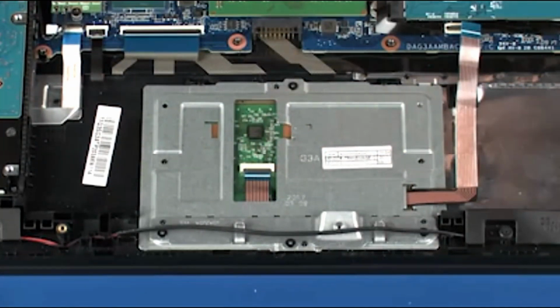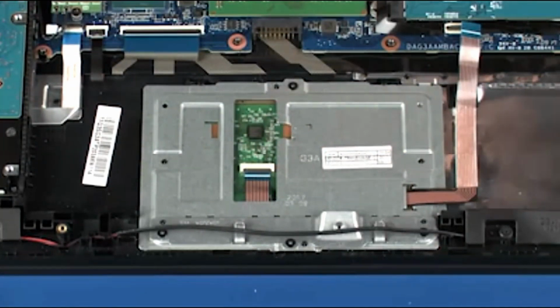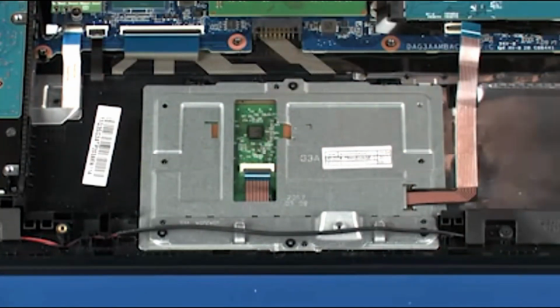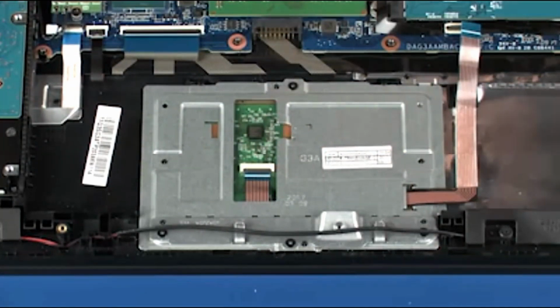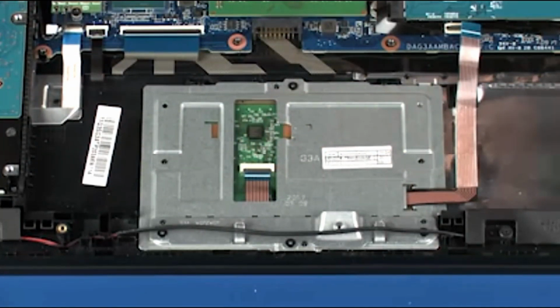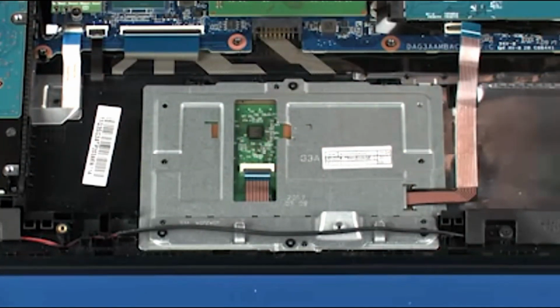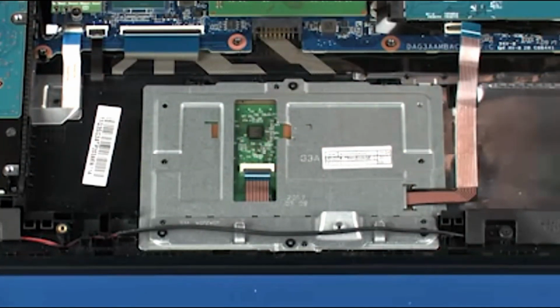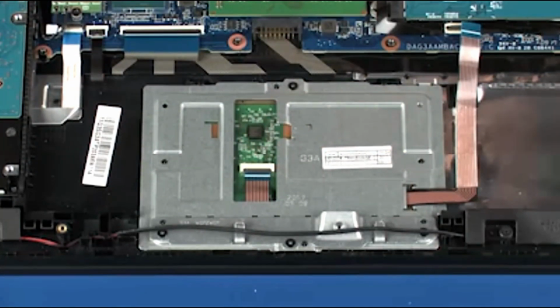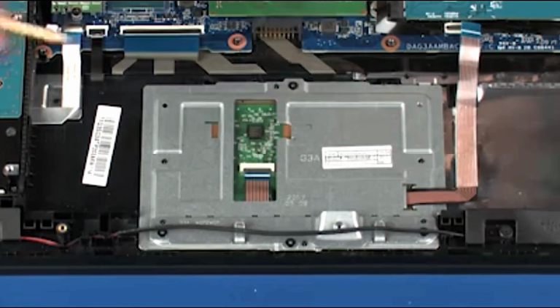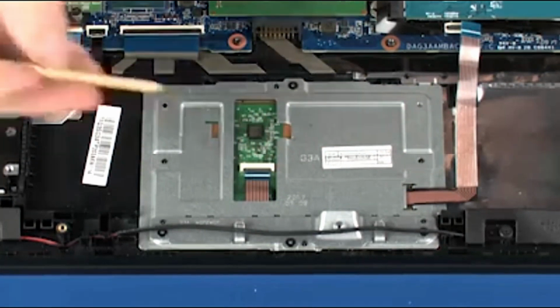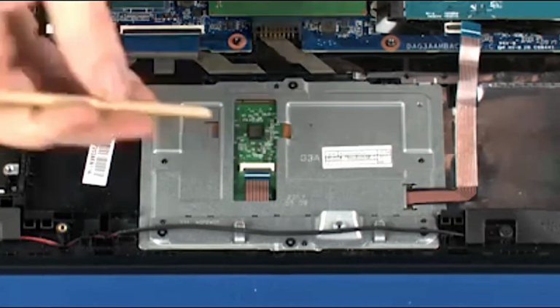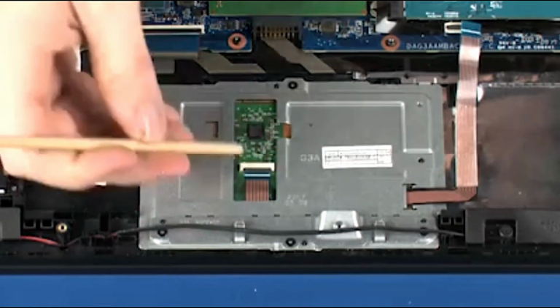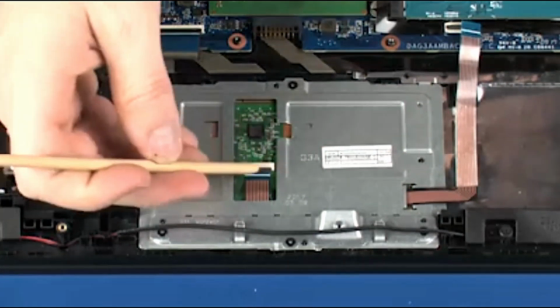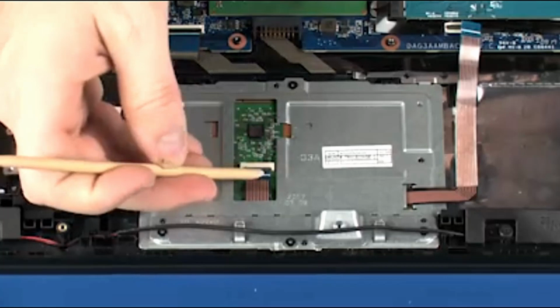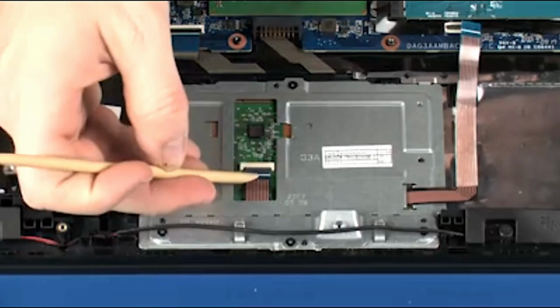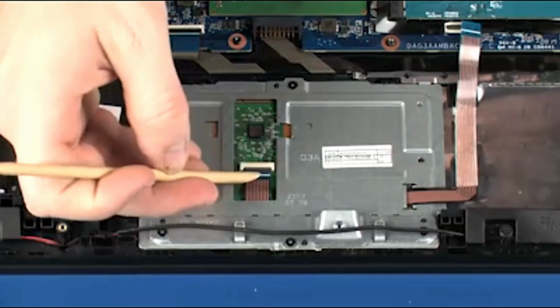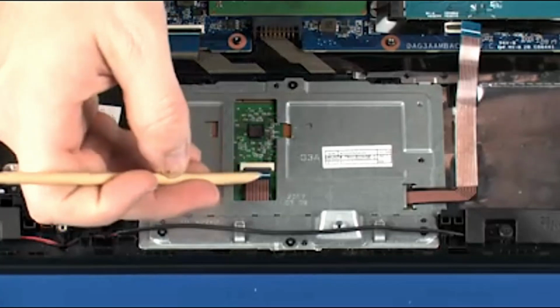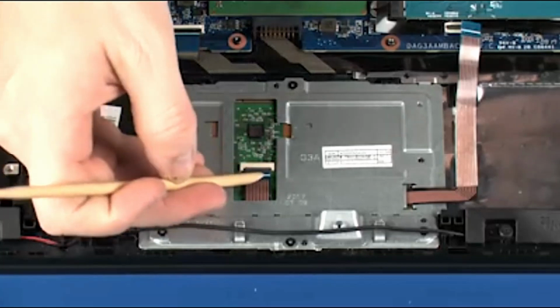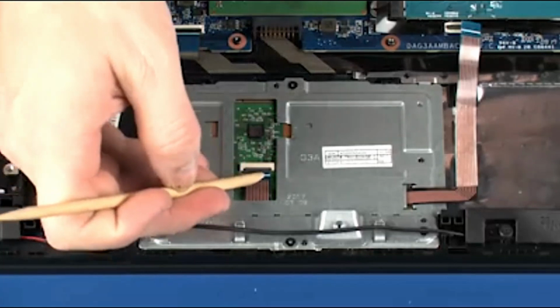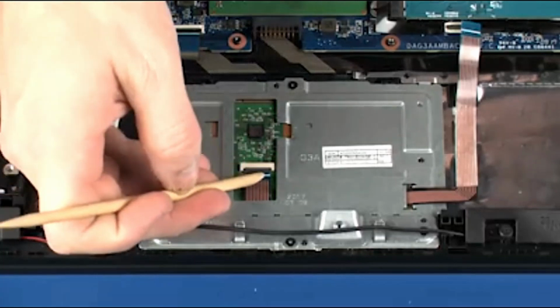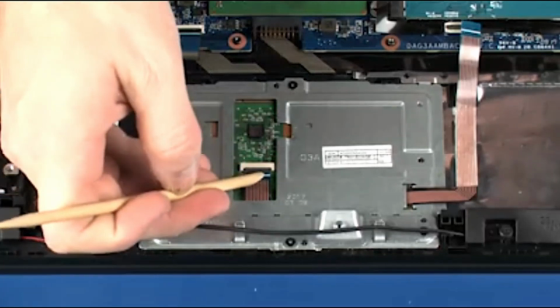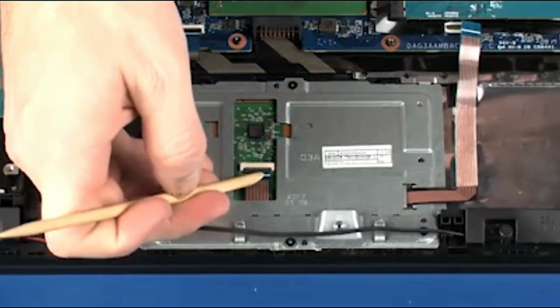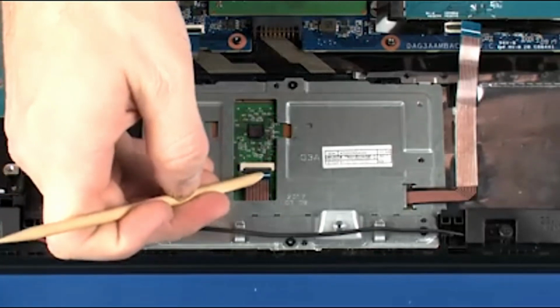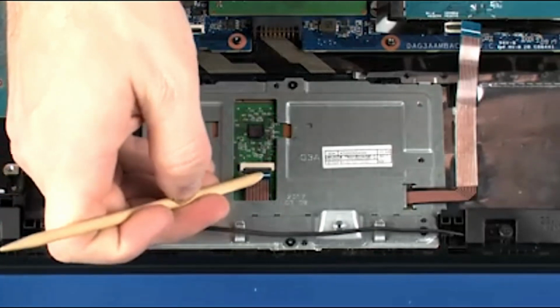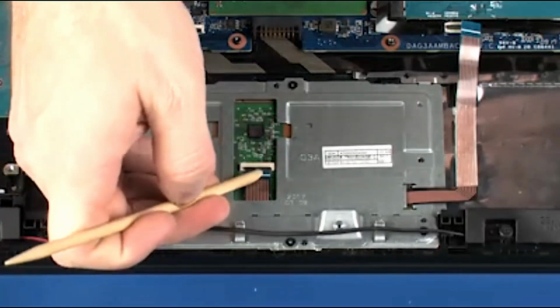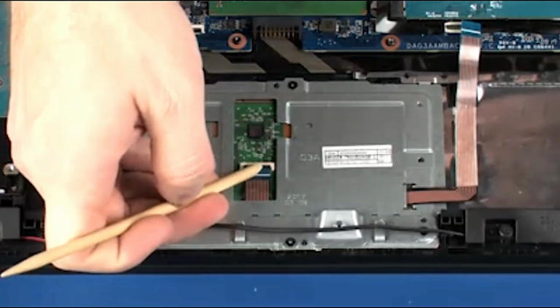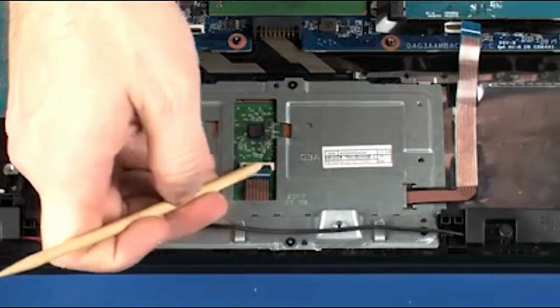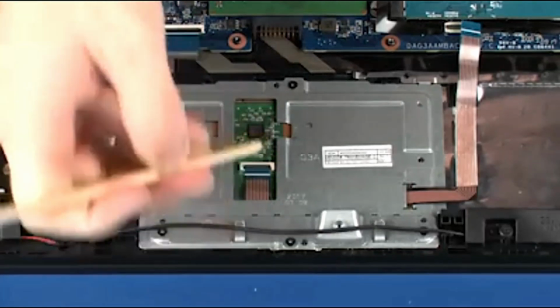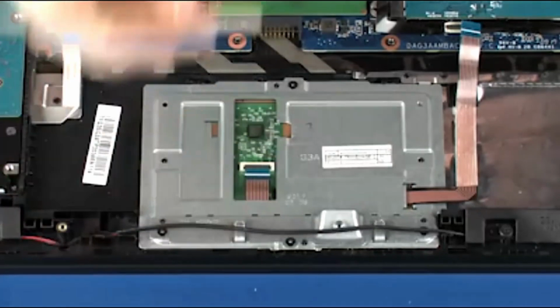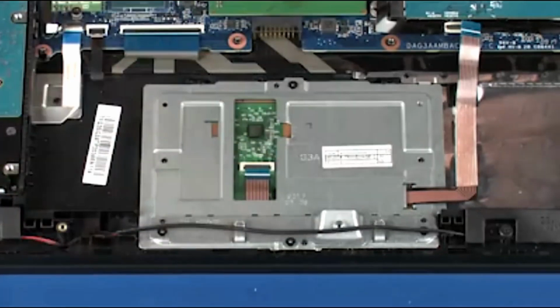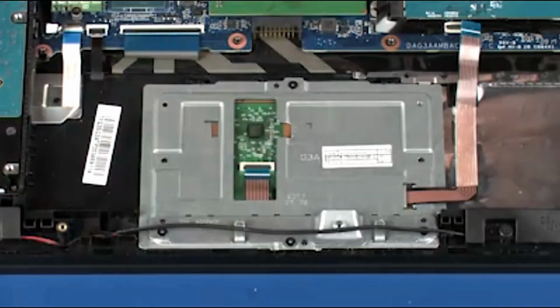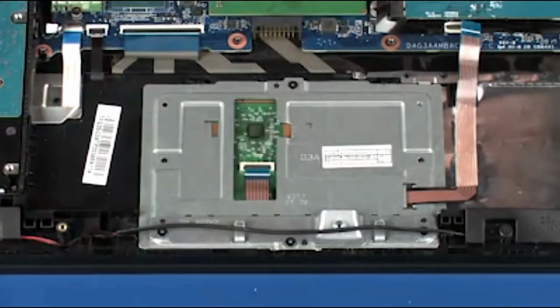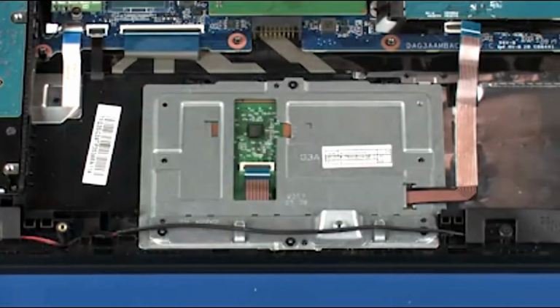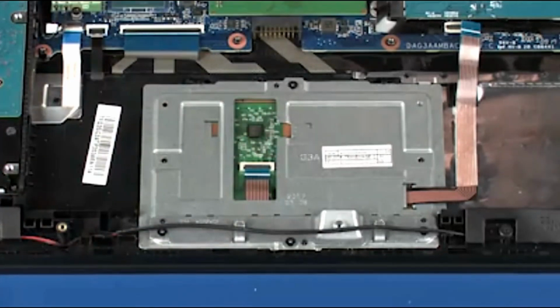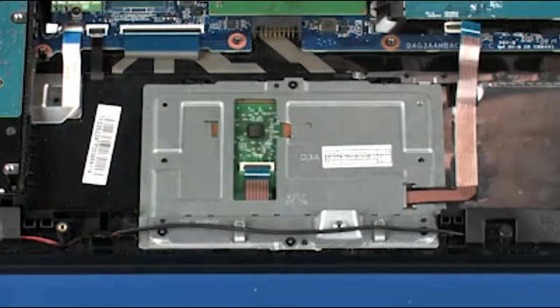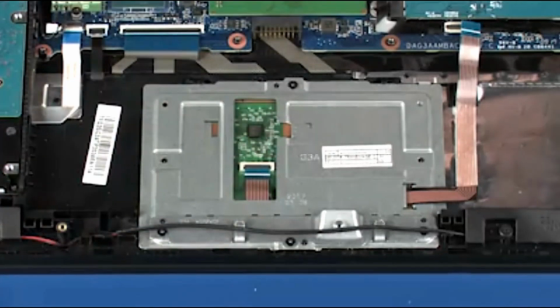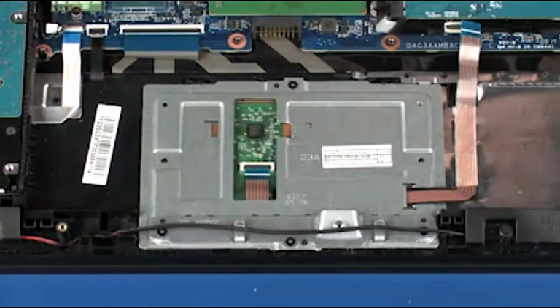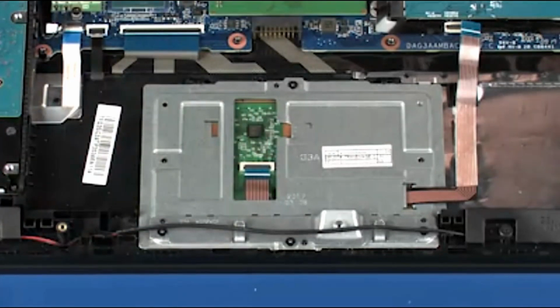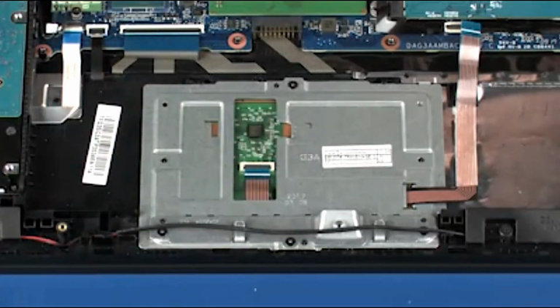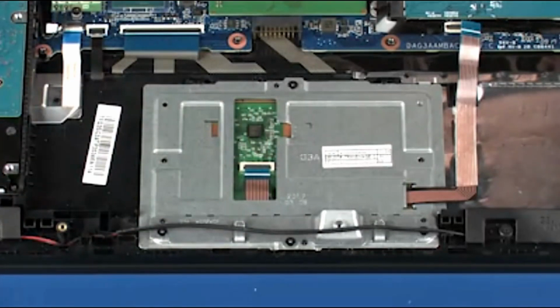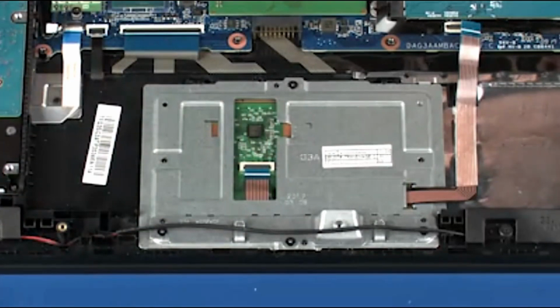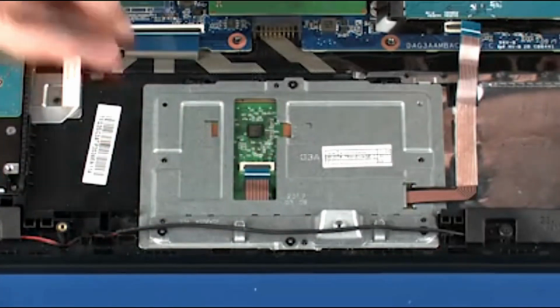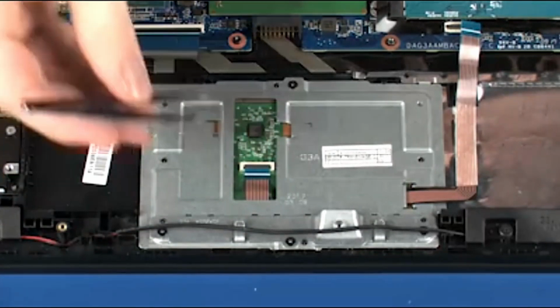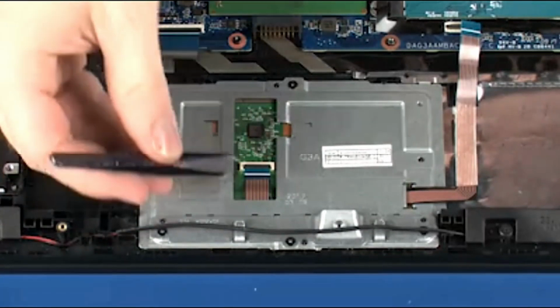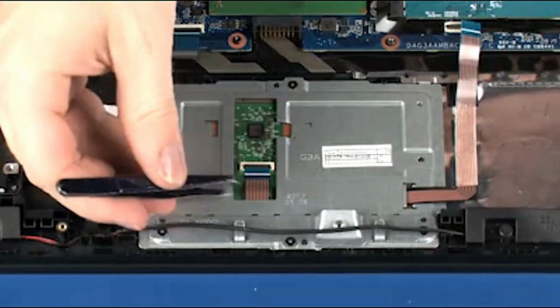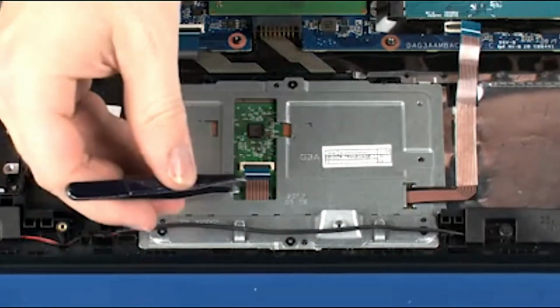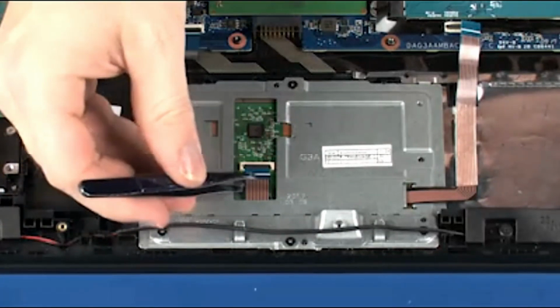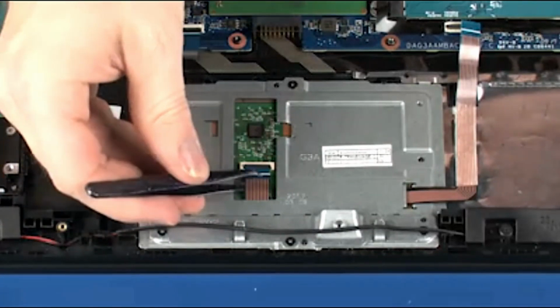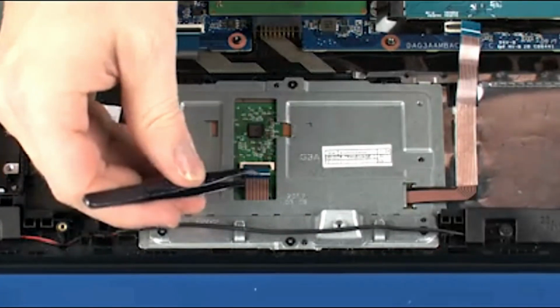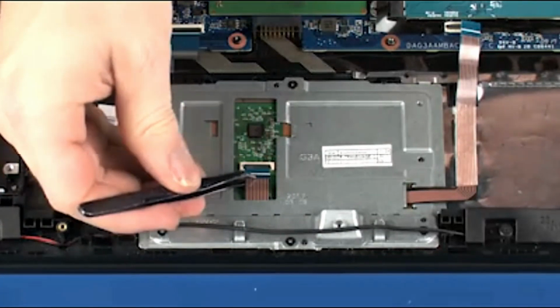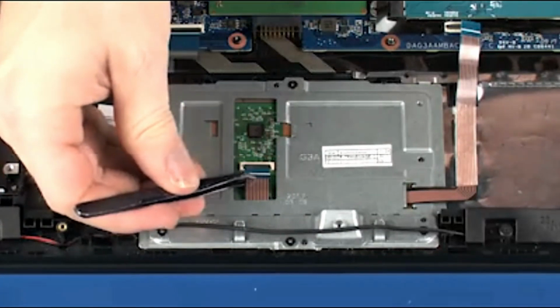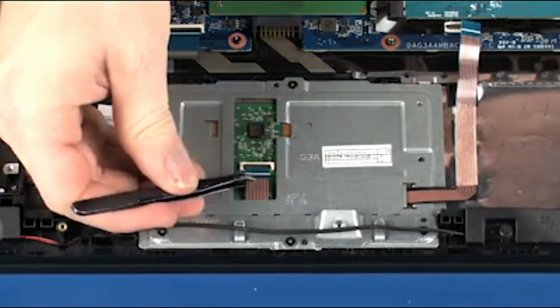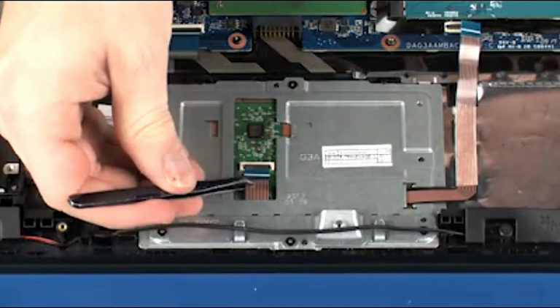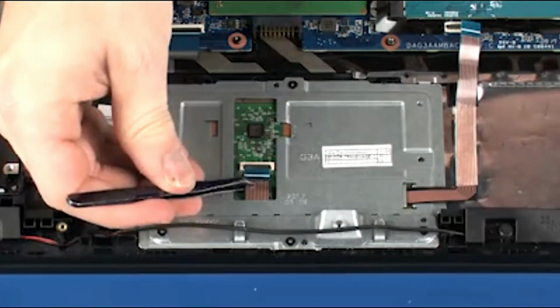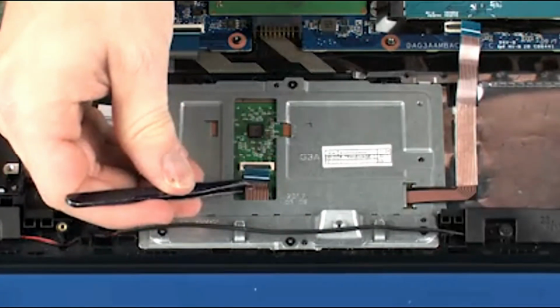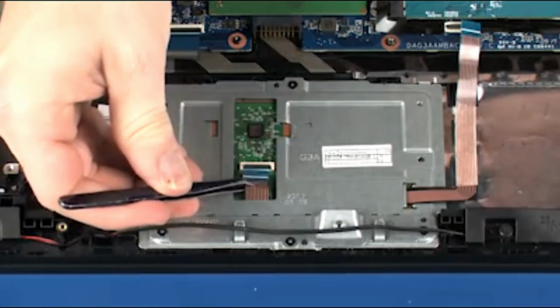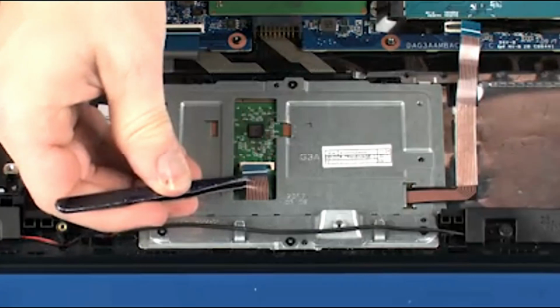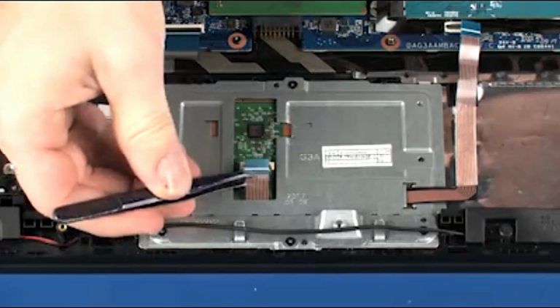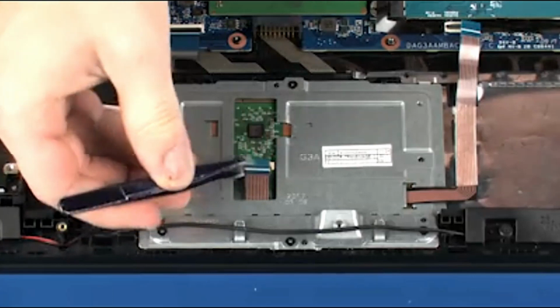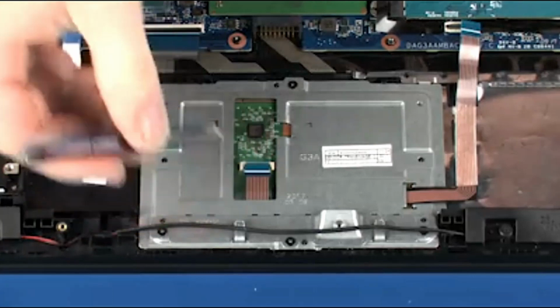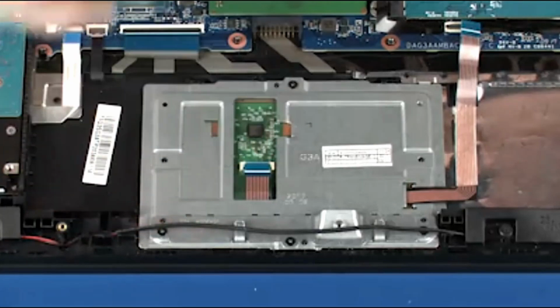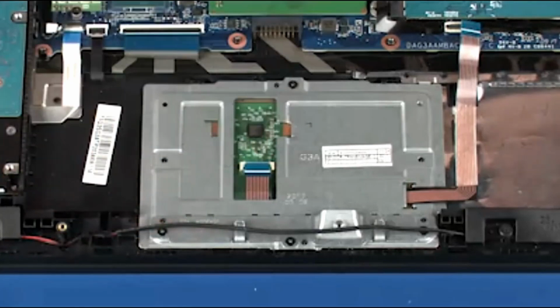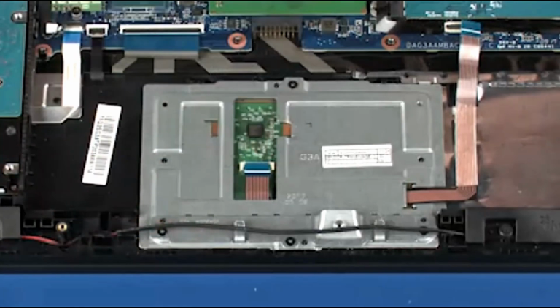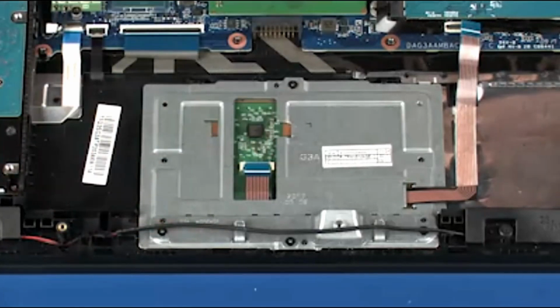Using minimal force, lift the locking bar up on the touchpad board ZIF connector and disconnect the touchpad board ribbon cable from the touchpad board.